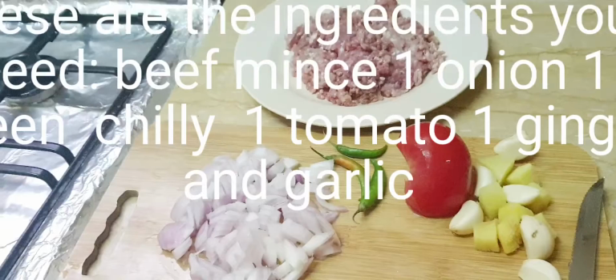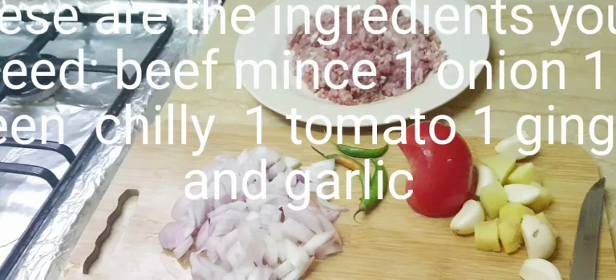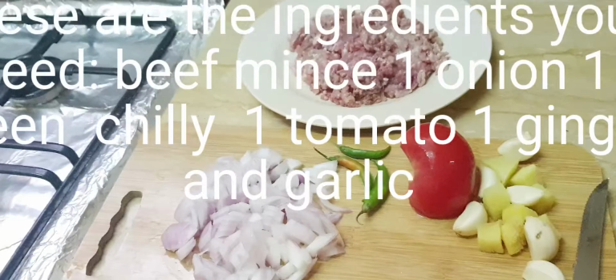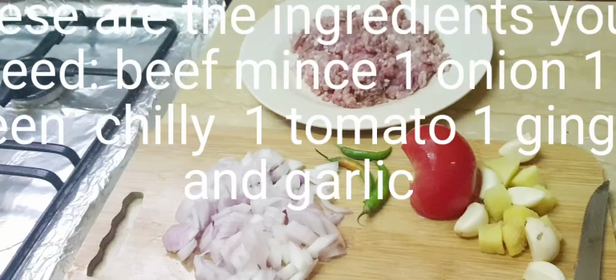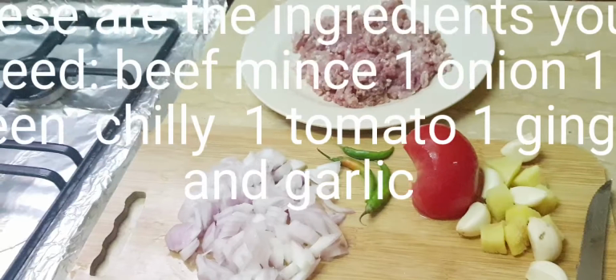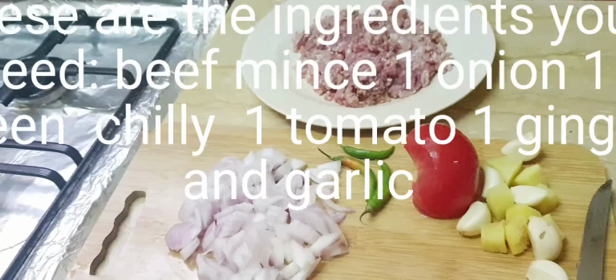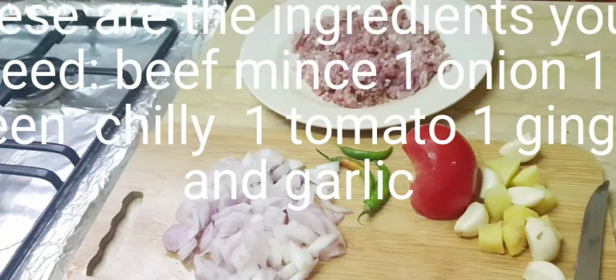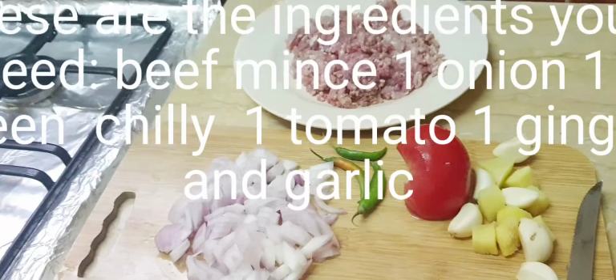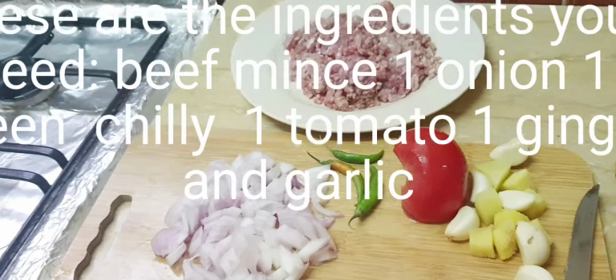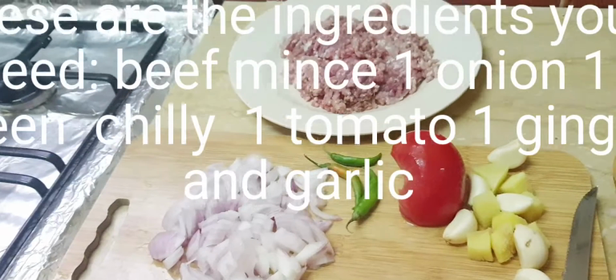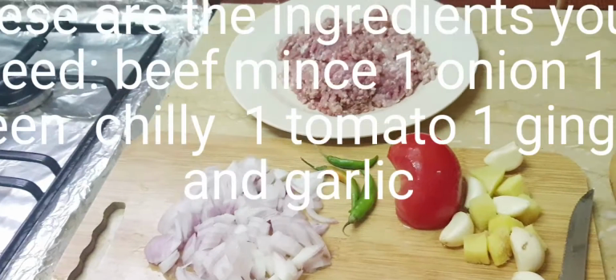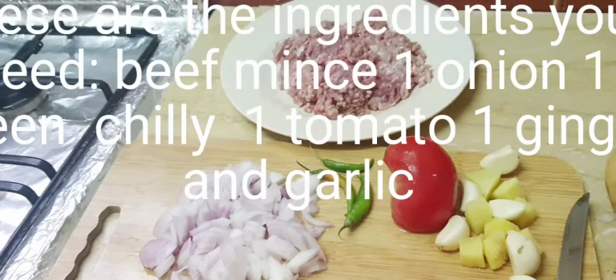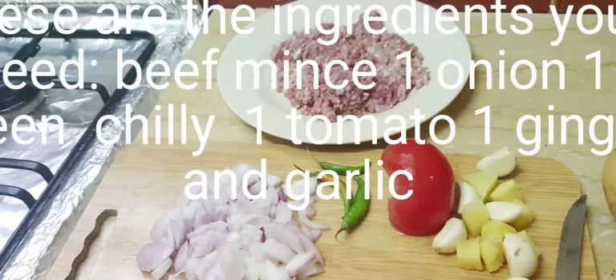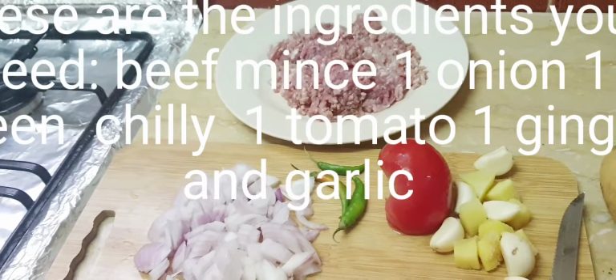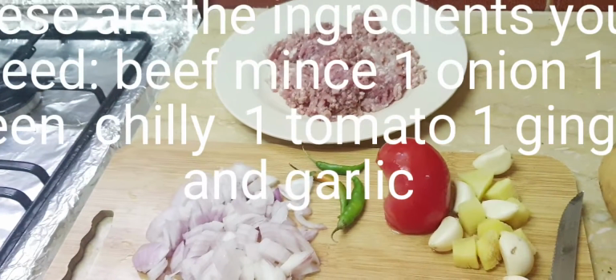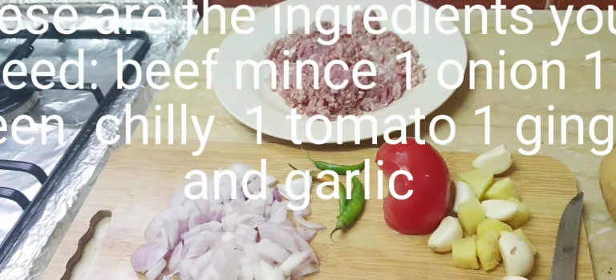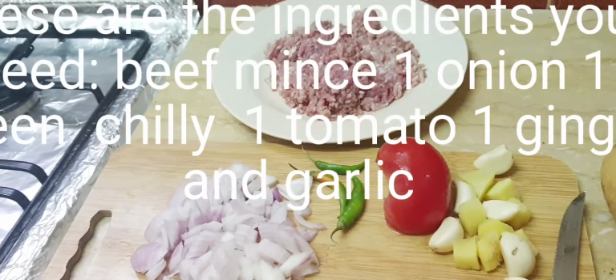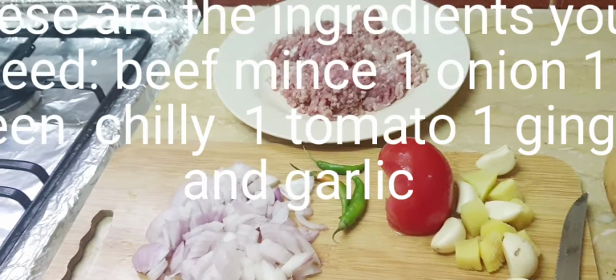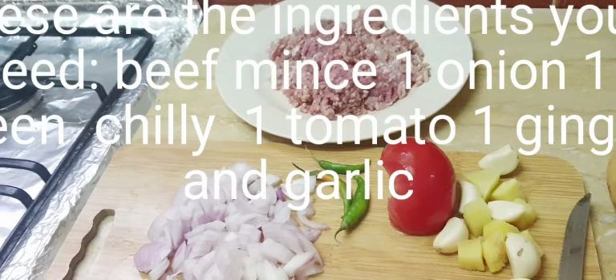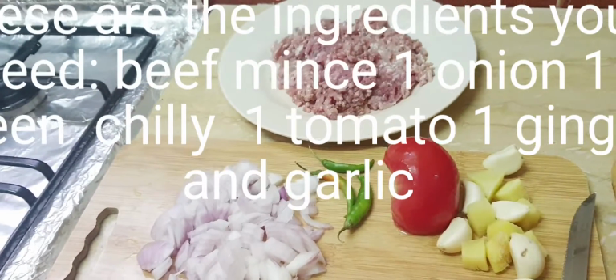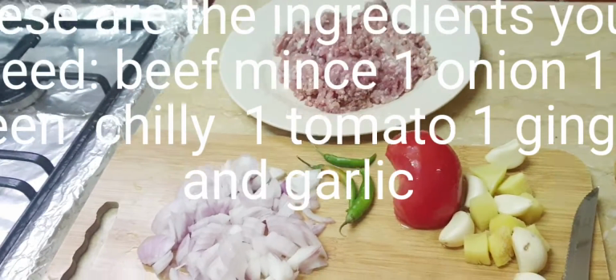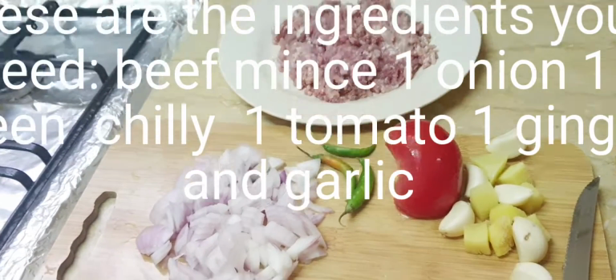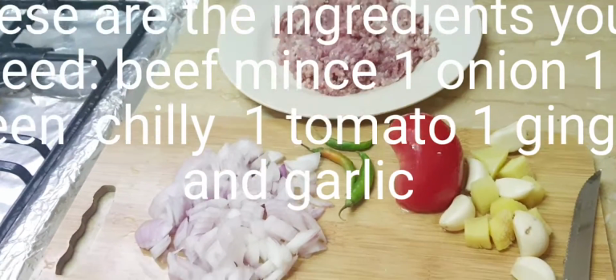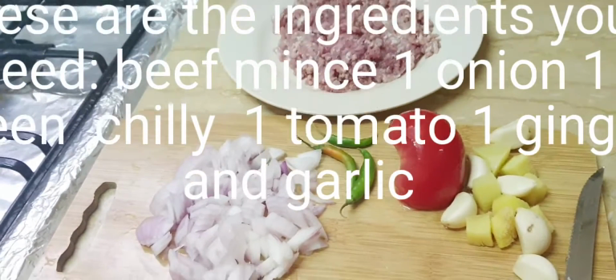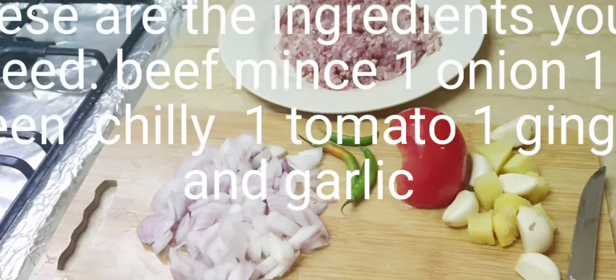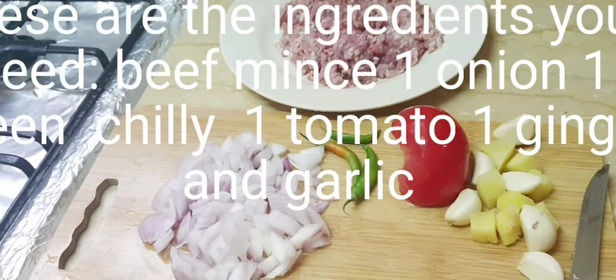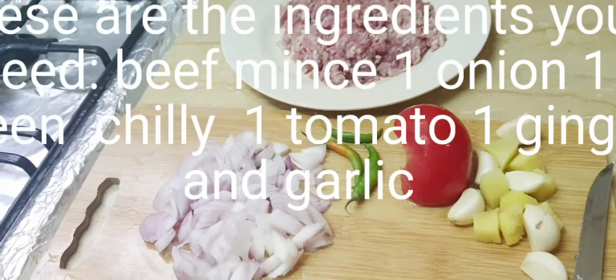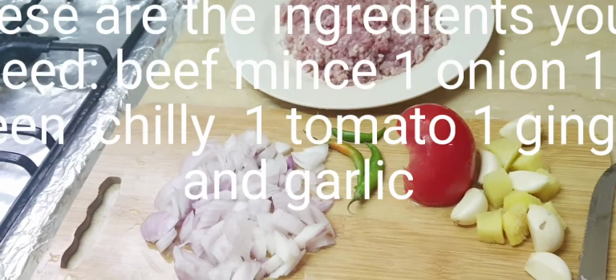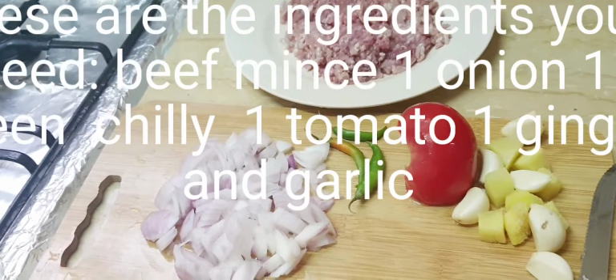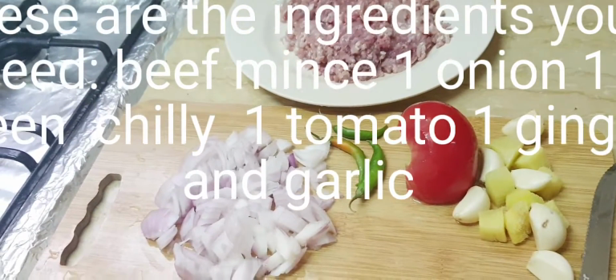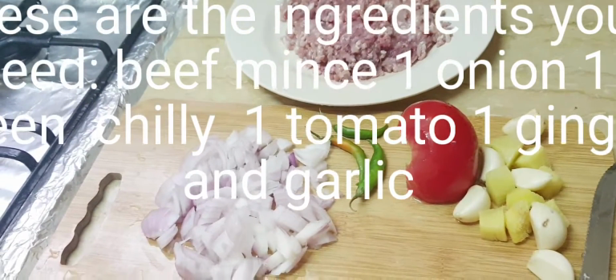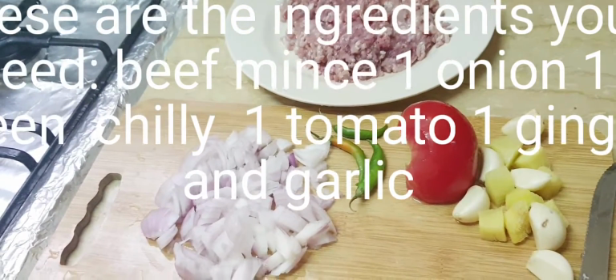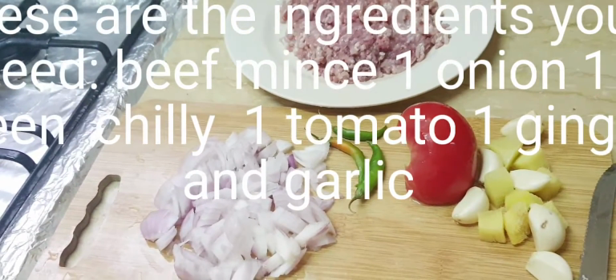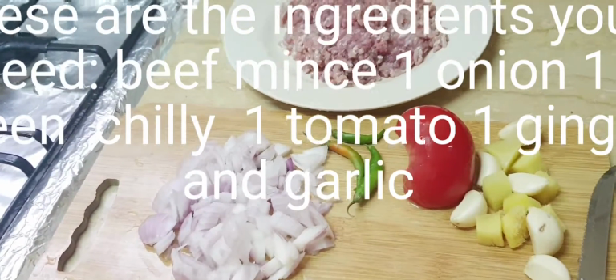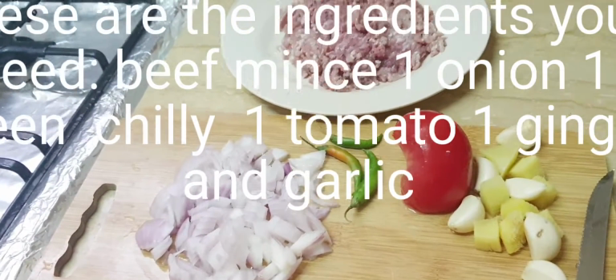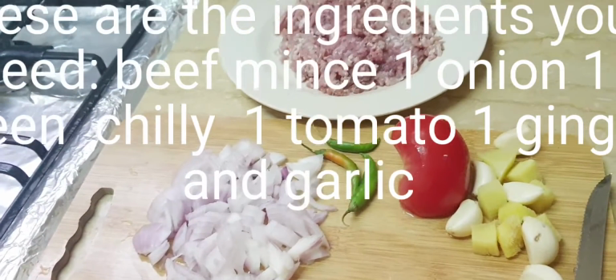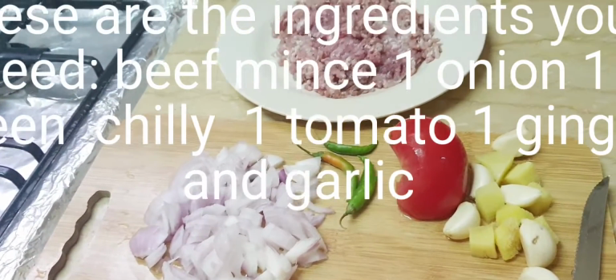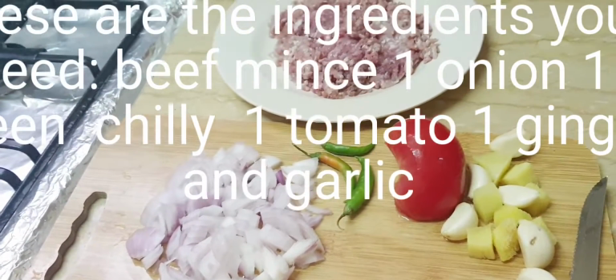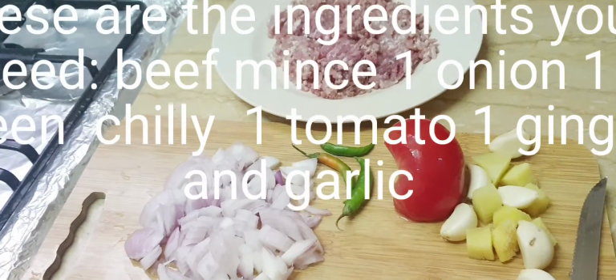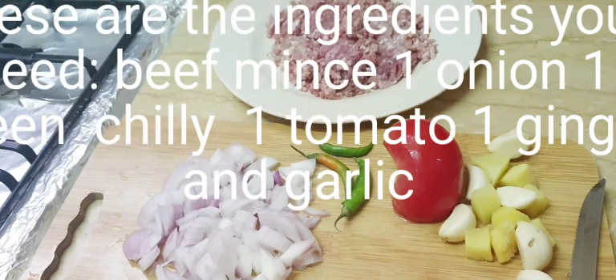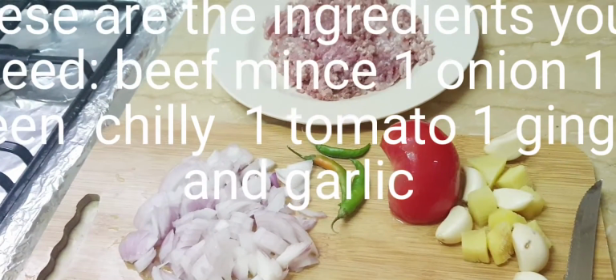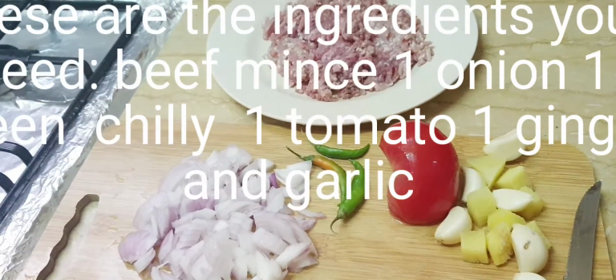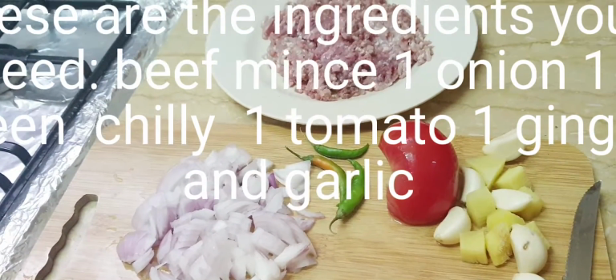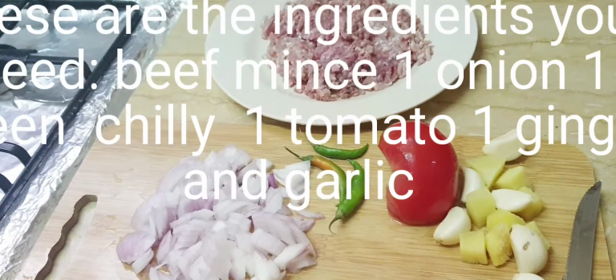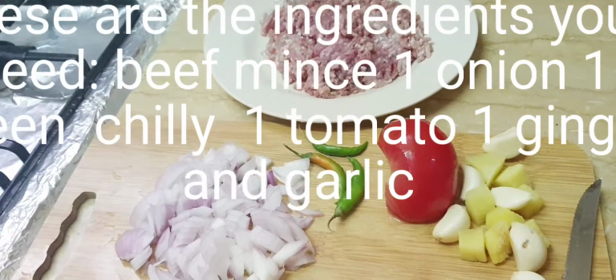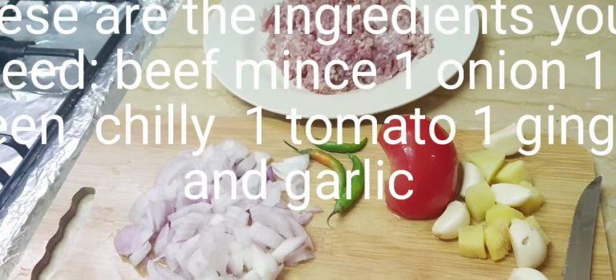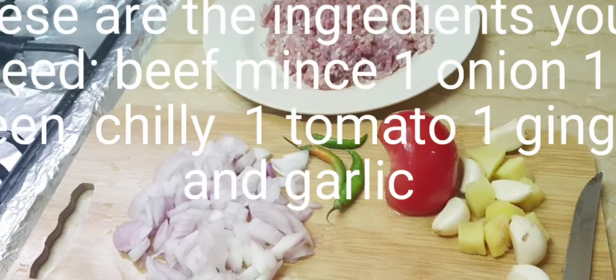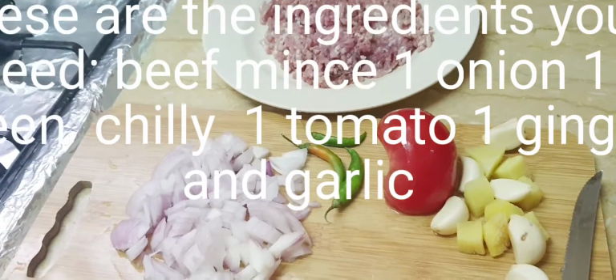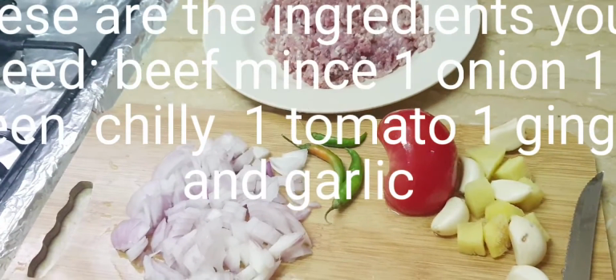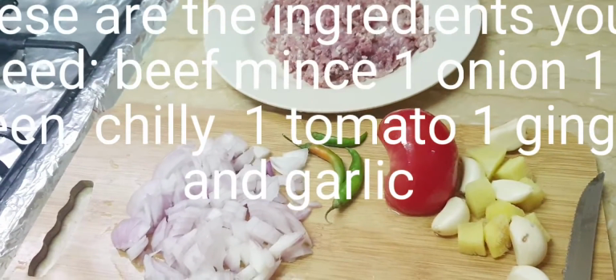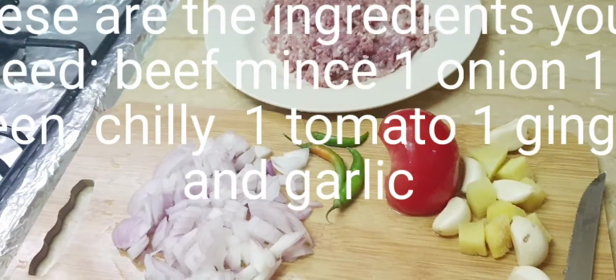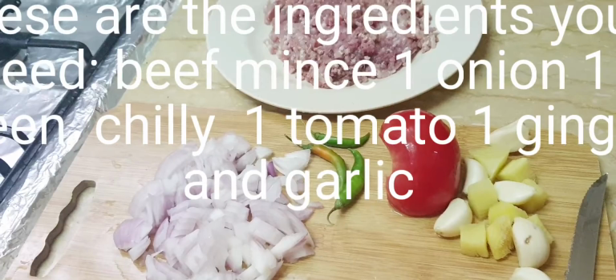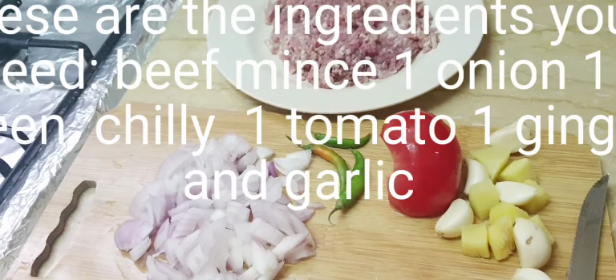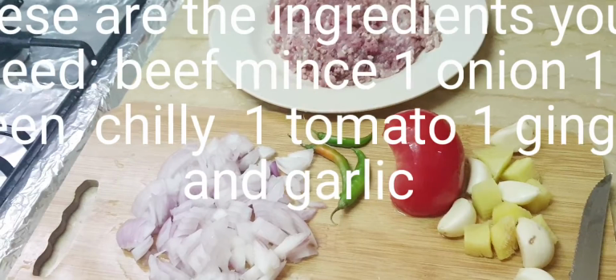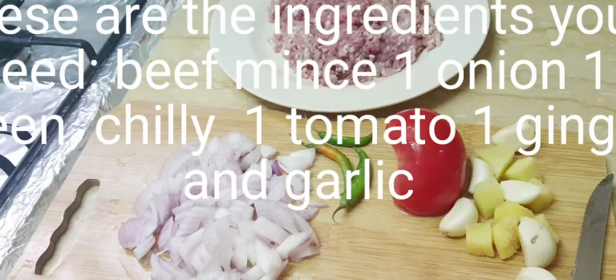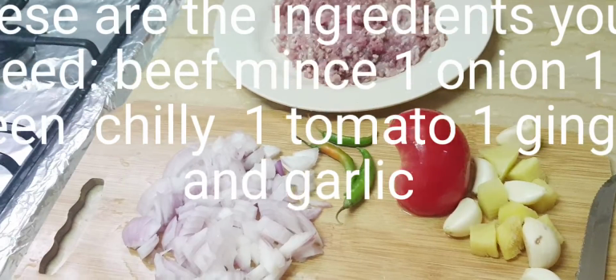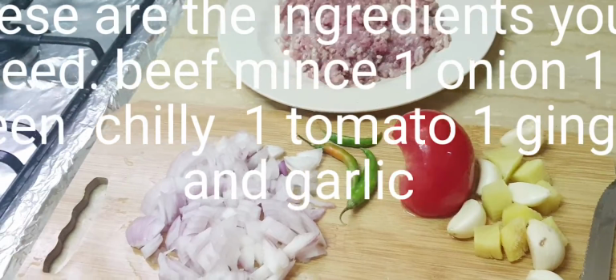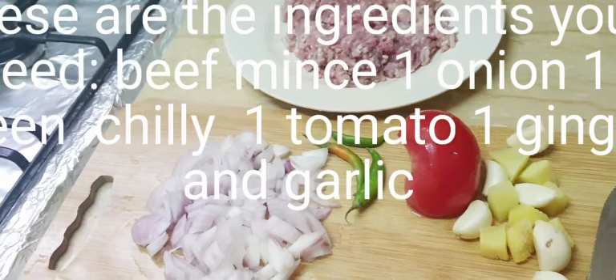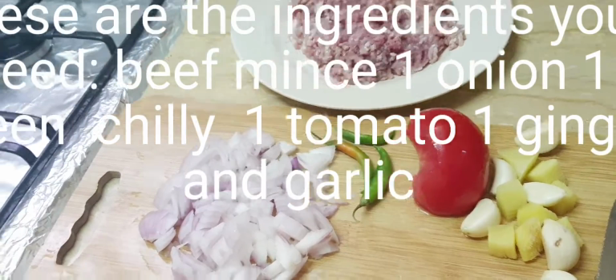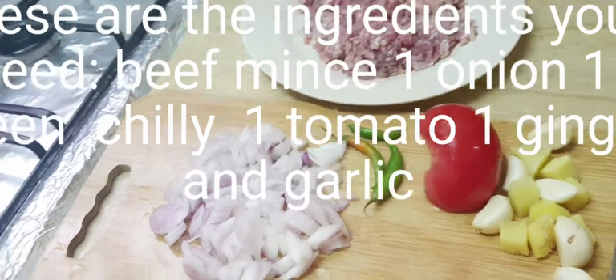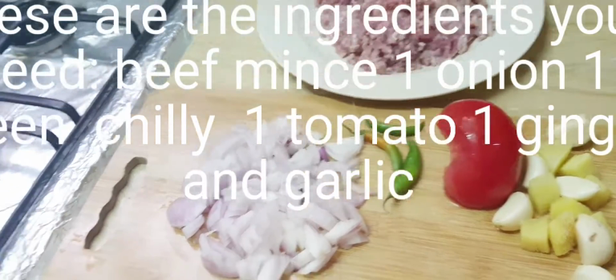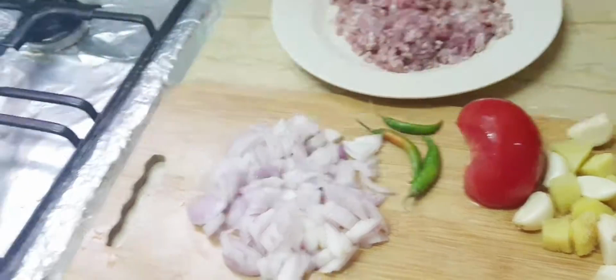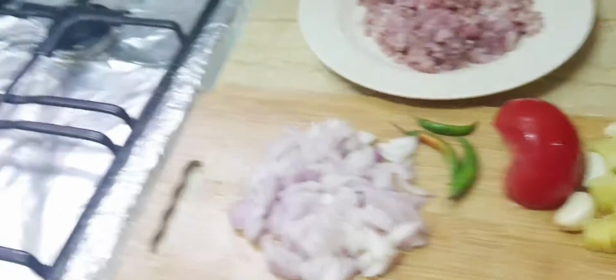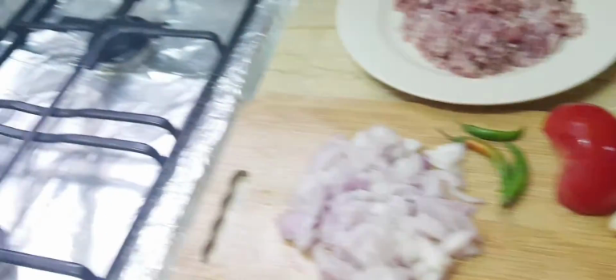These are the ingredients you need: beef mince, 1 onion, 1 green chili, 1 tomato, 1 ginger, and garlic.